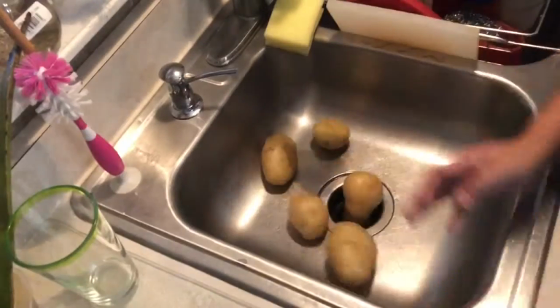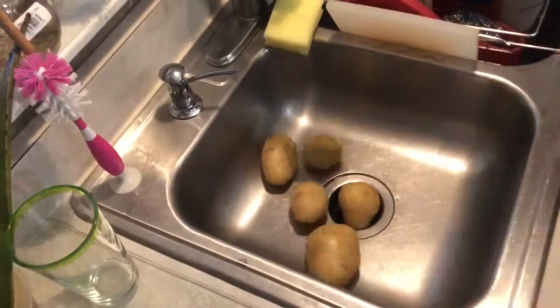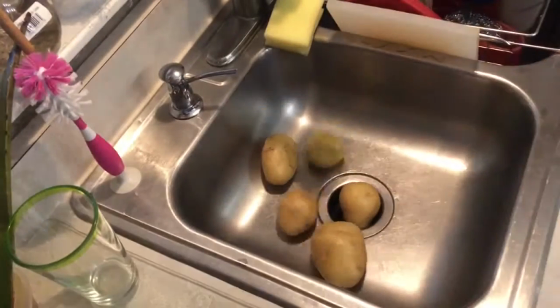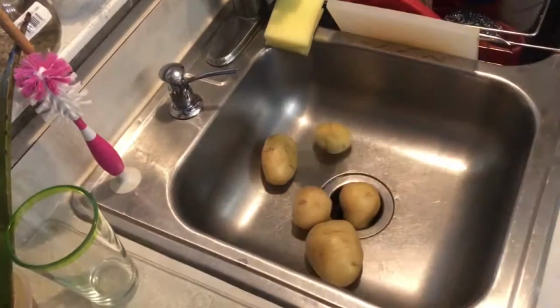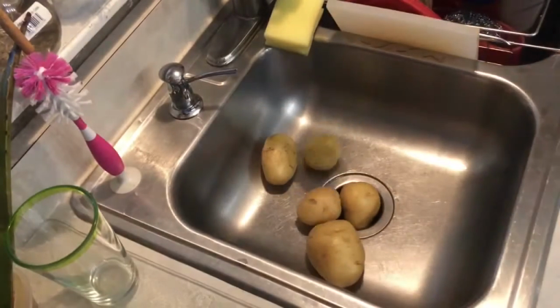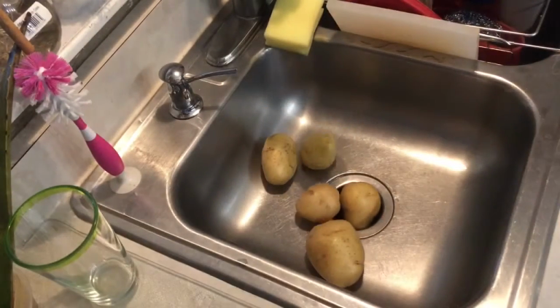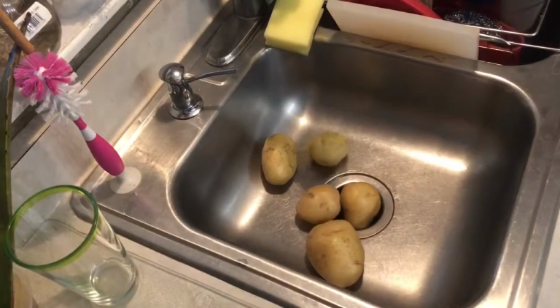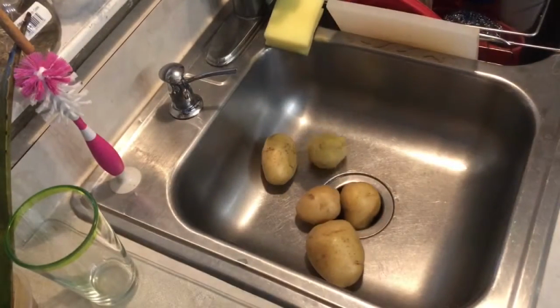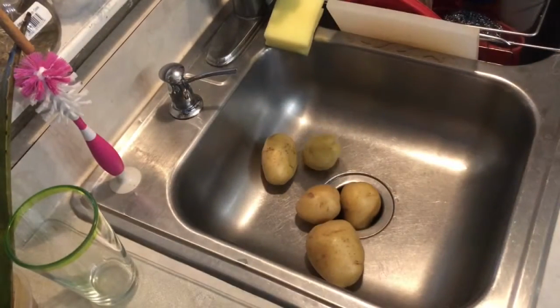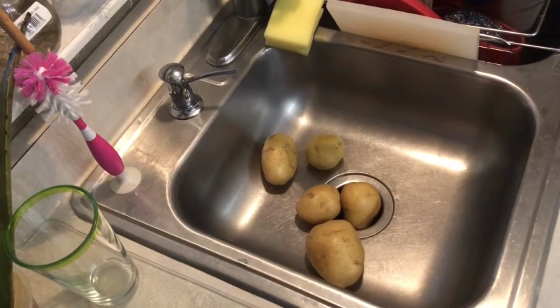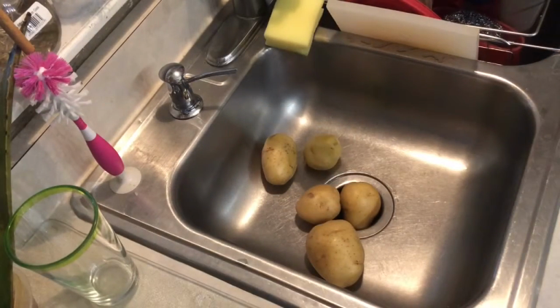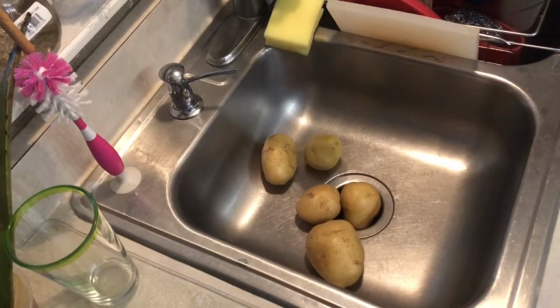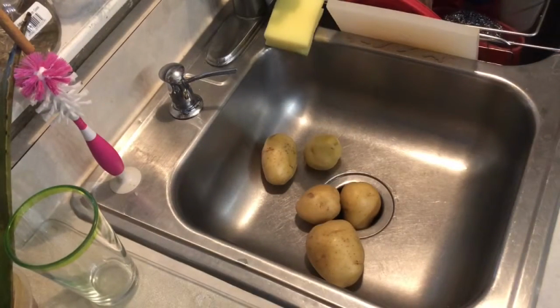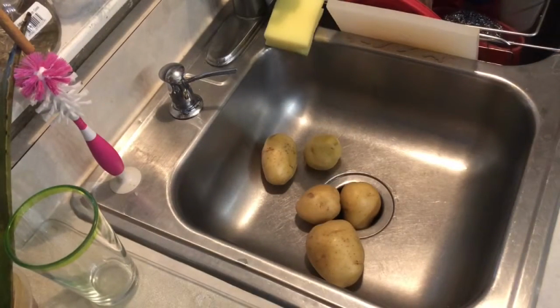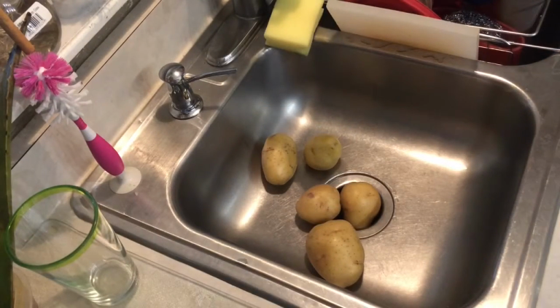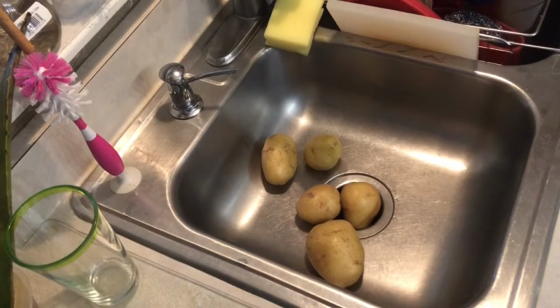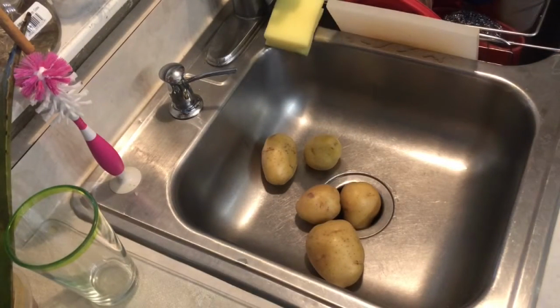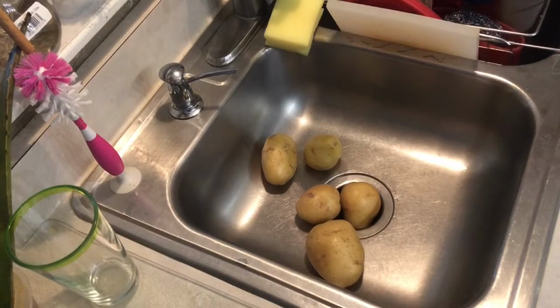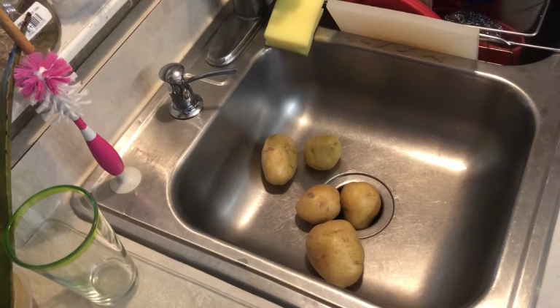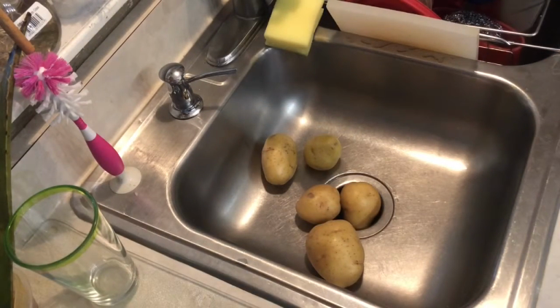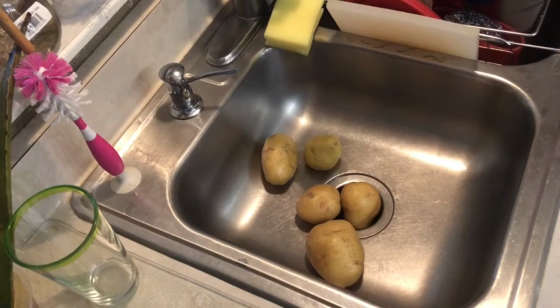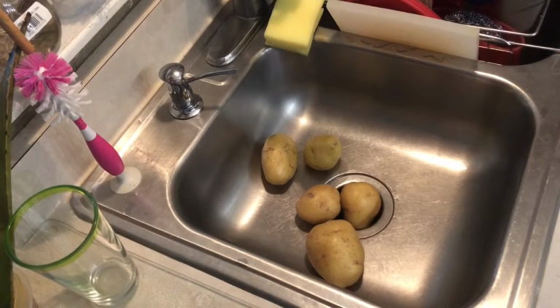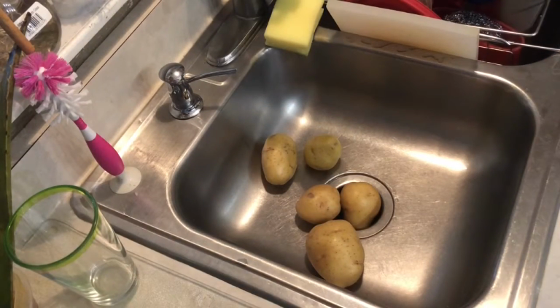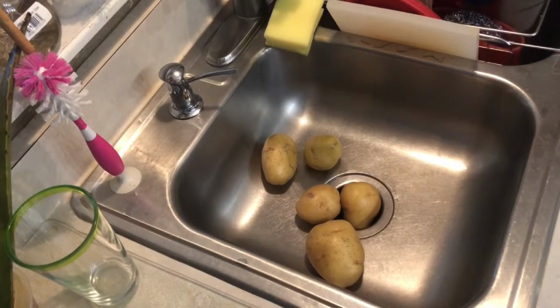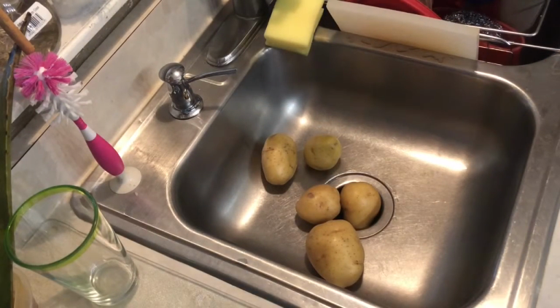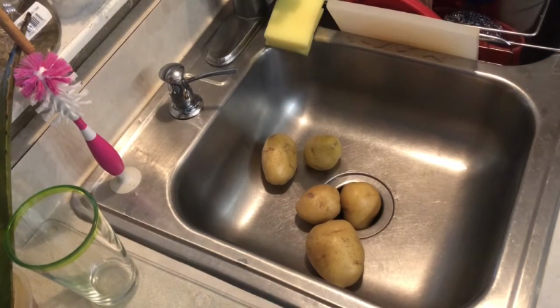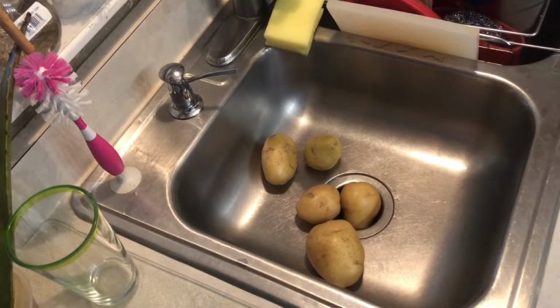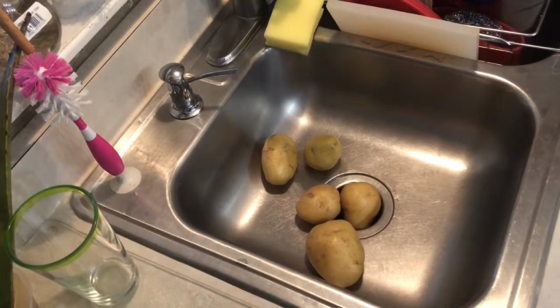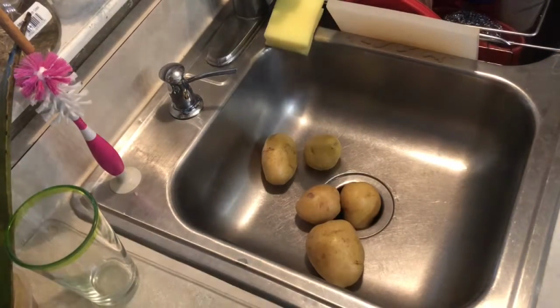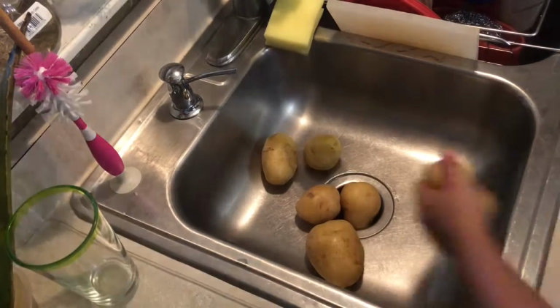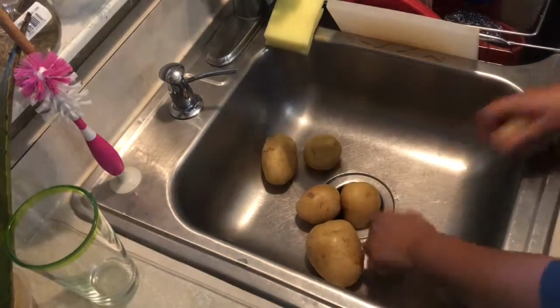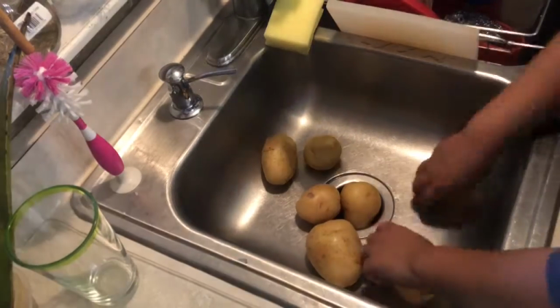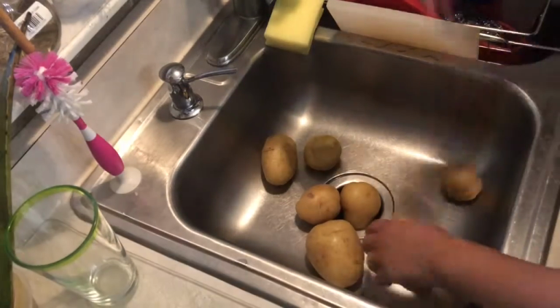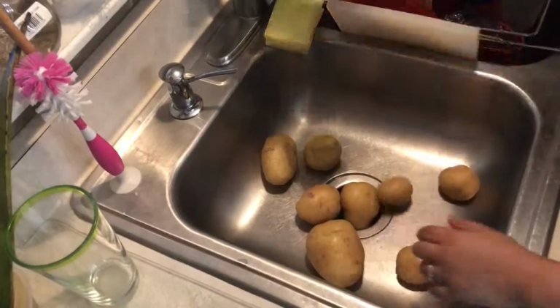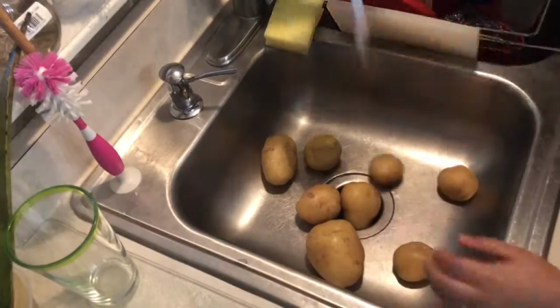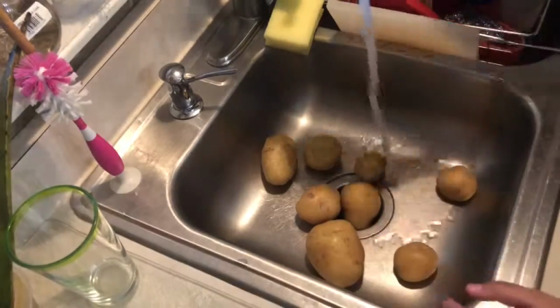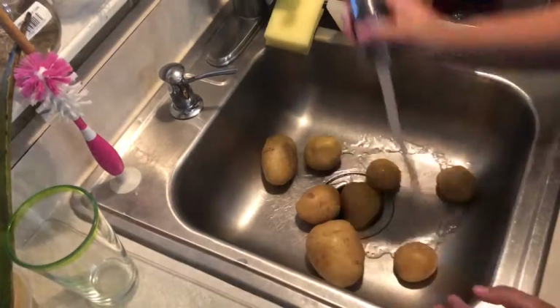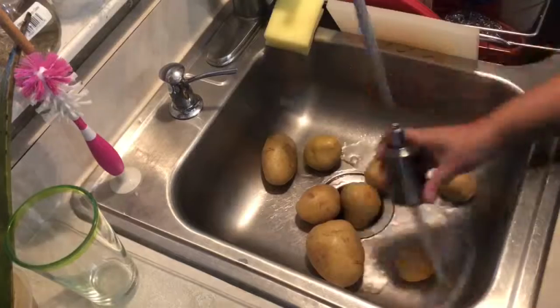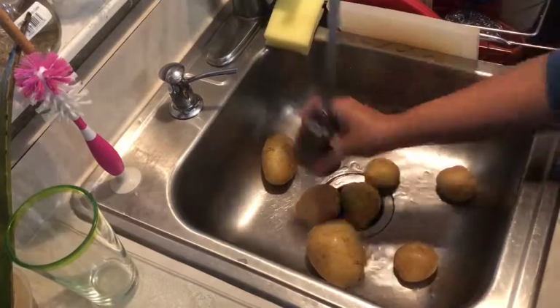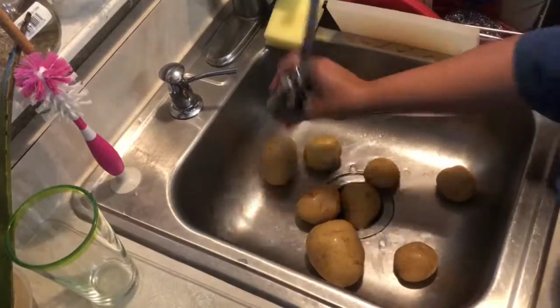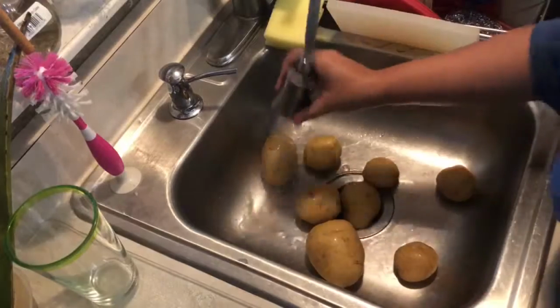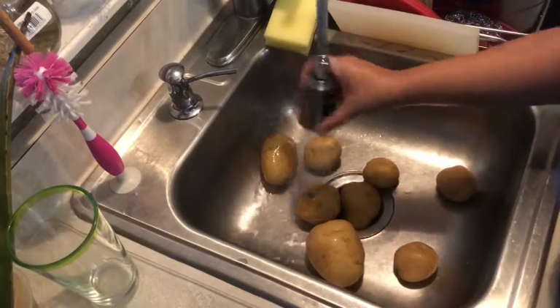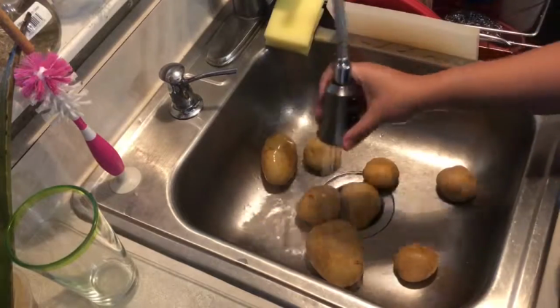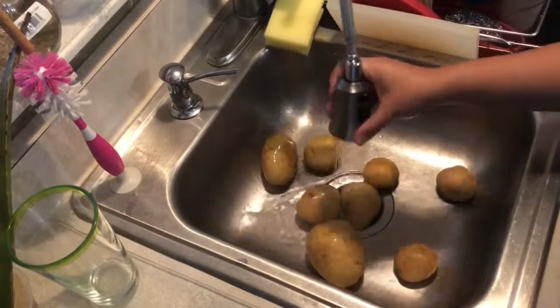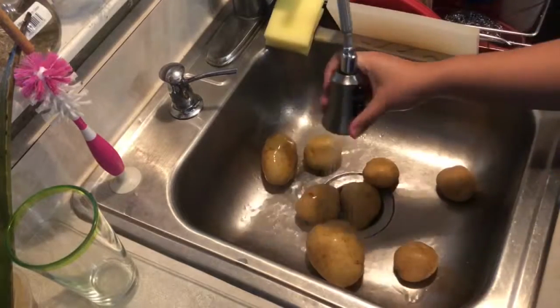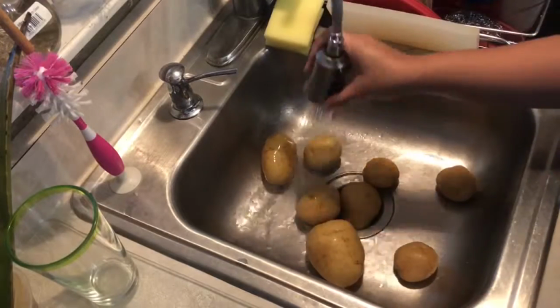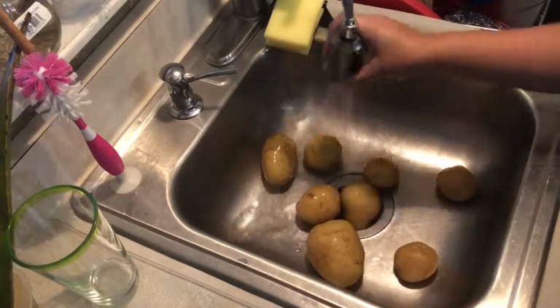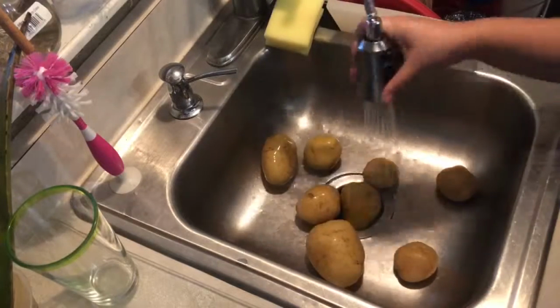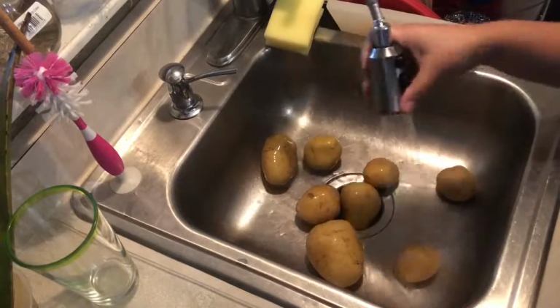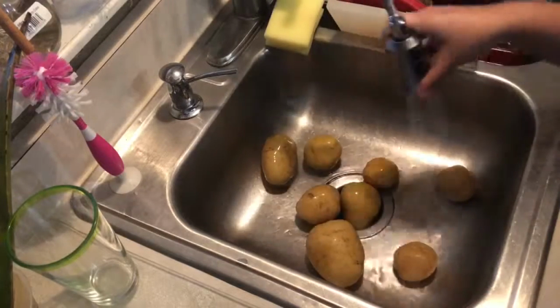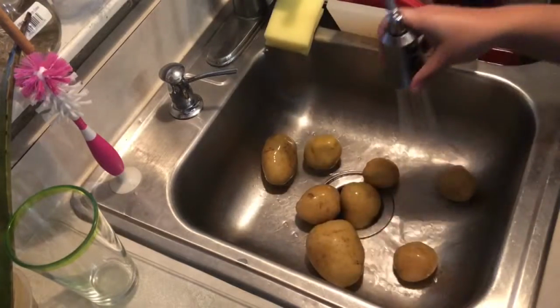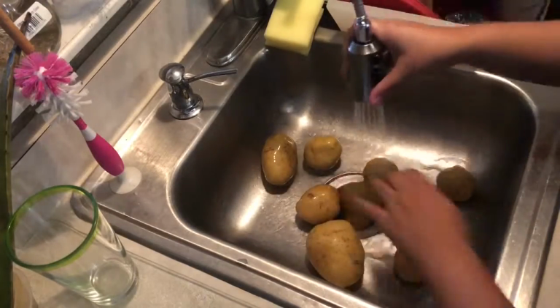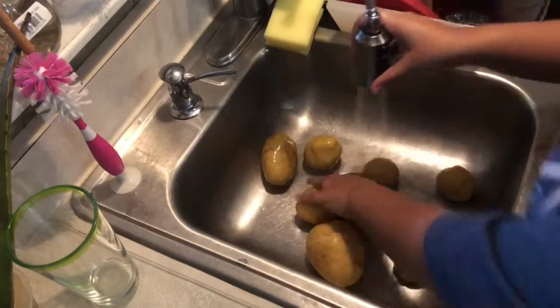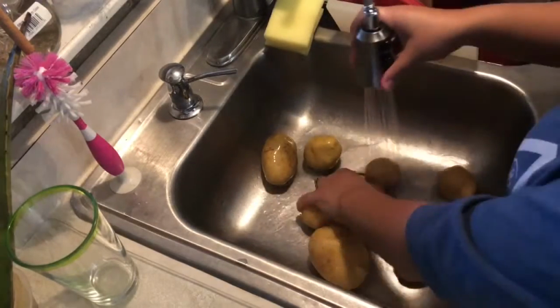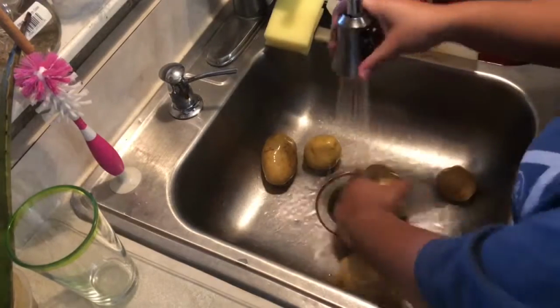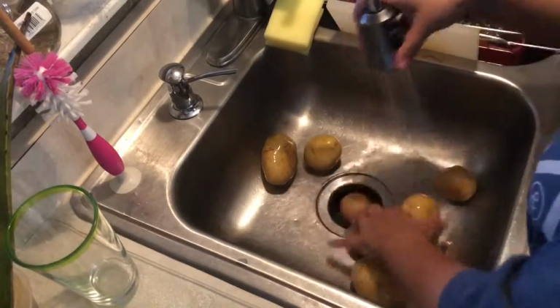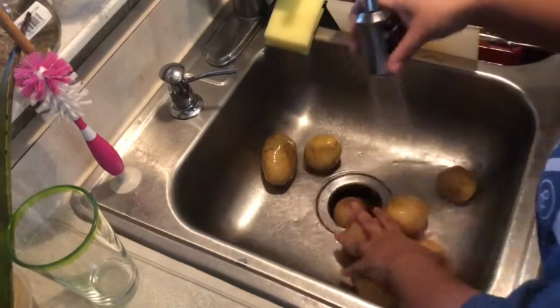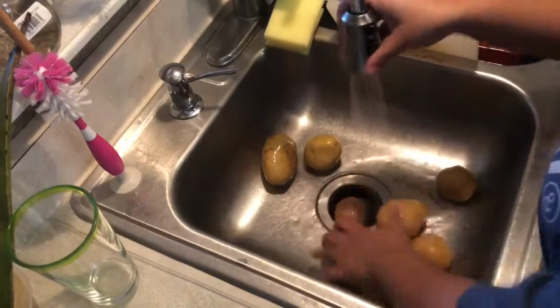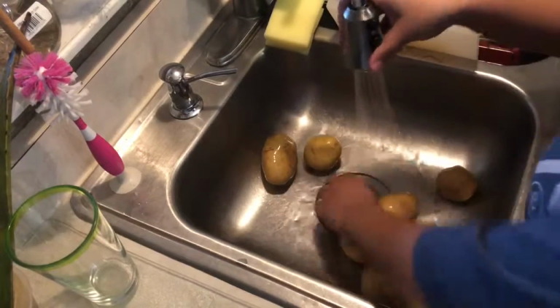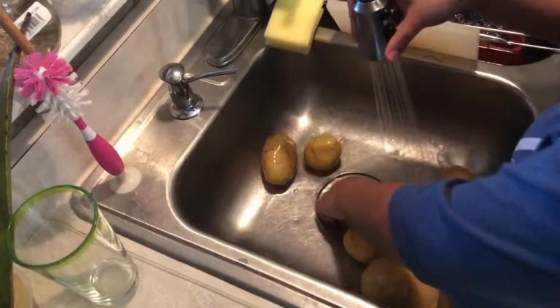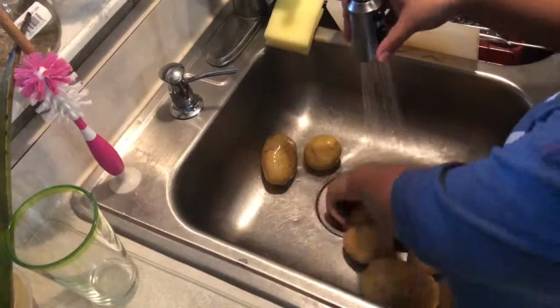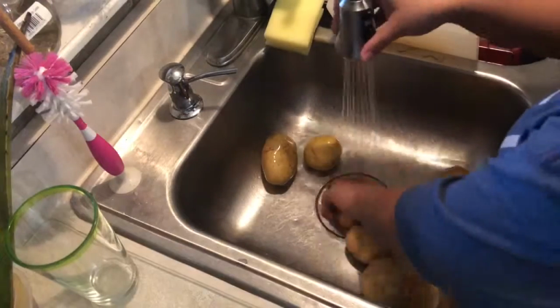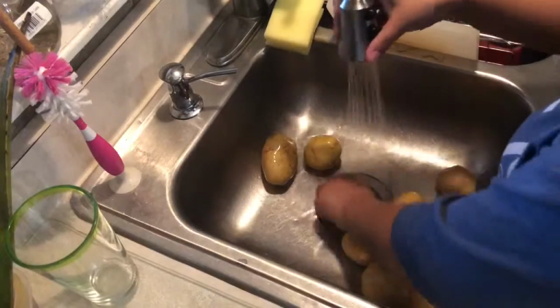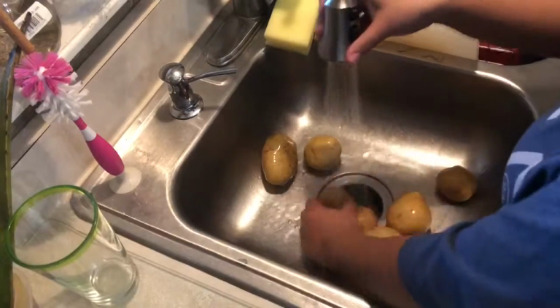Hello, welcome everybody. So we're here today, gonna cook just some plain old mashed potatoes and chicken.